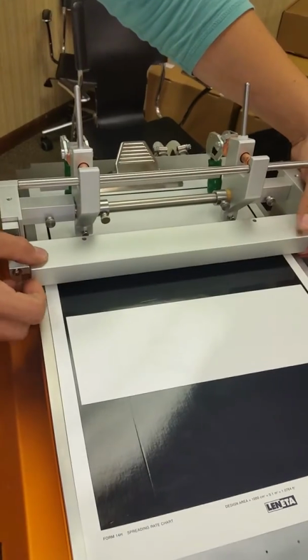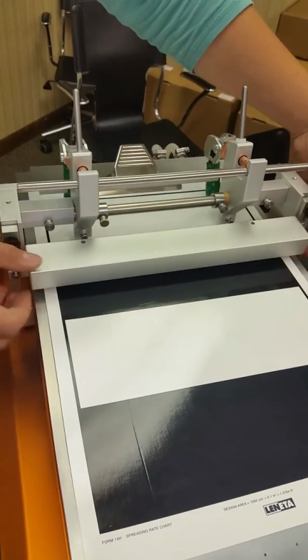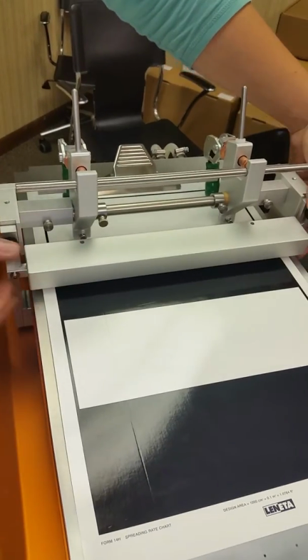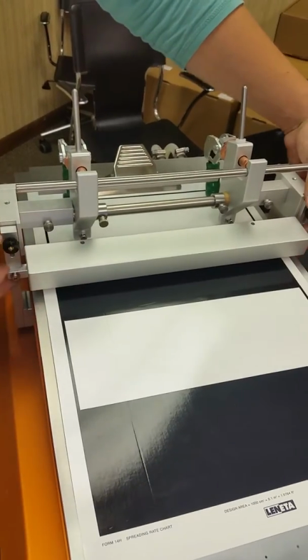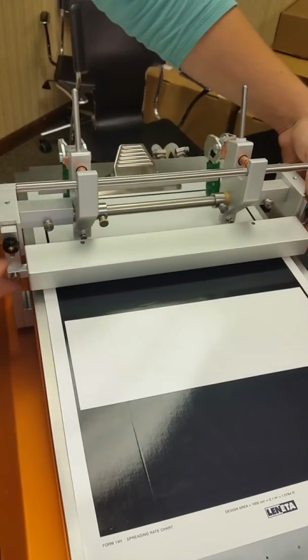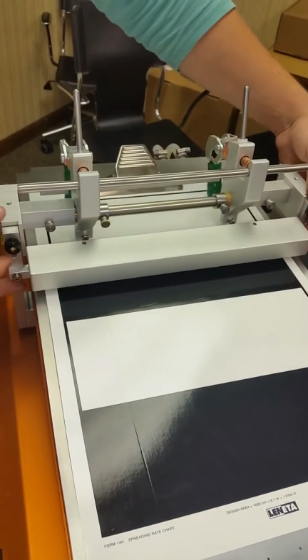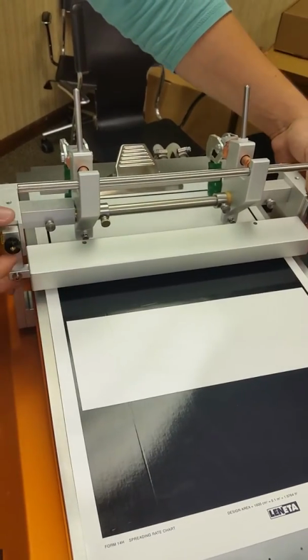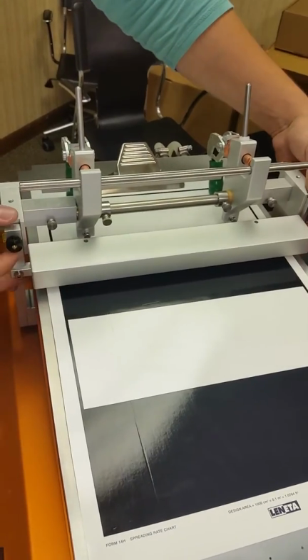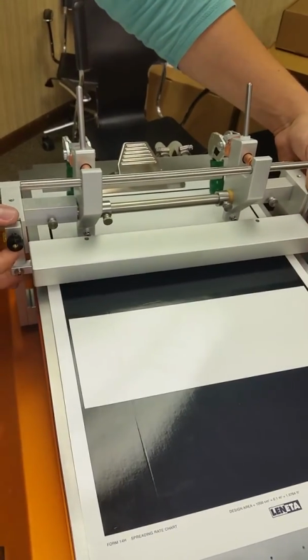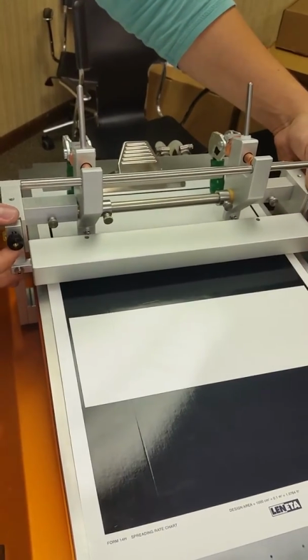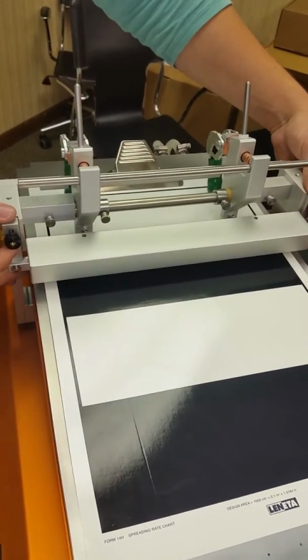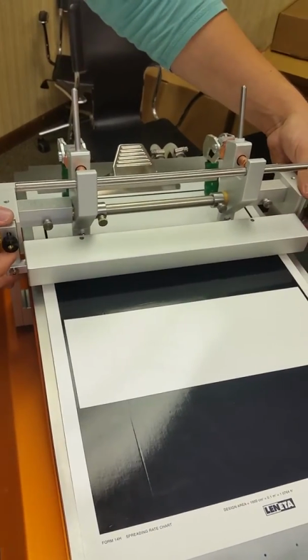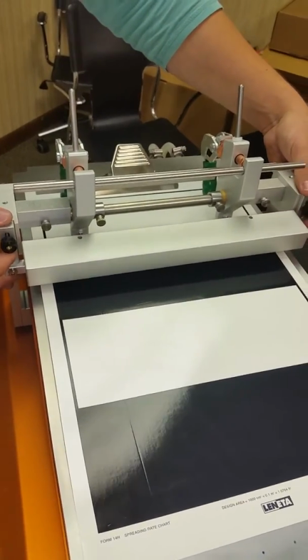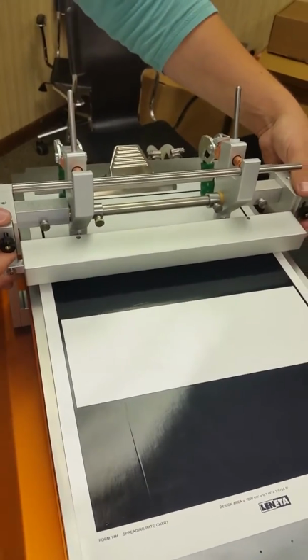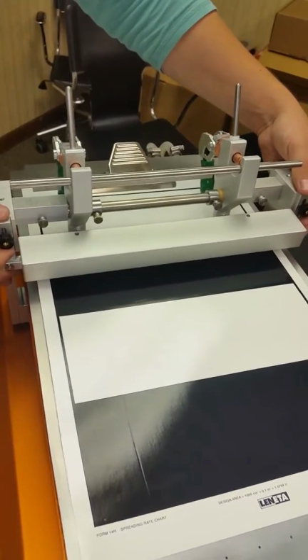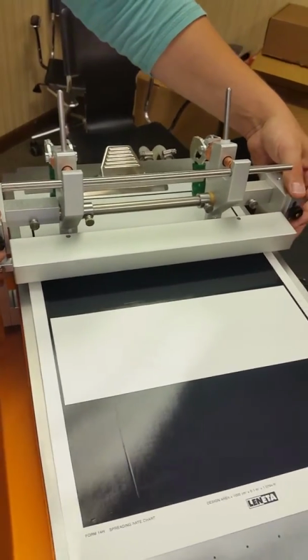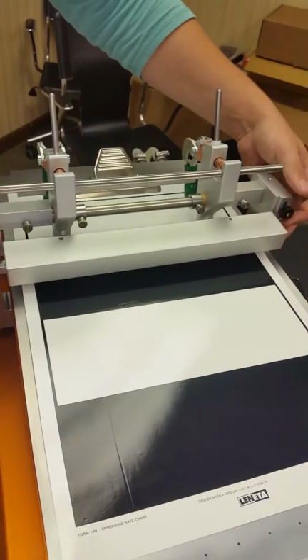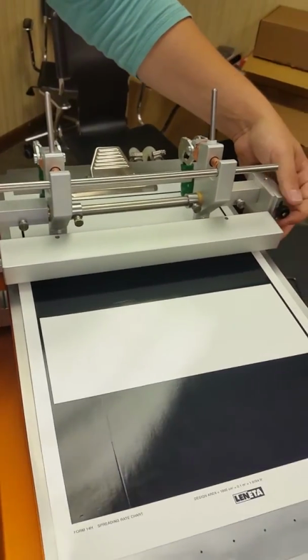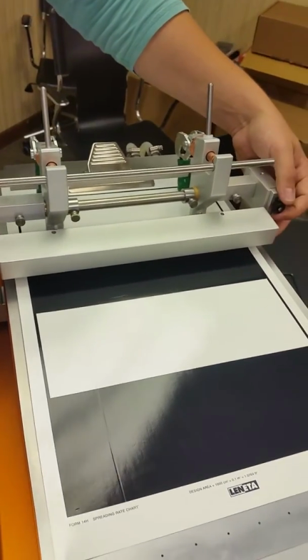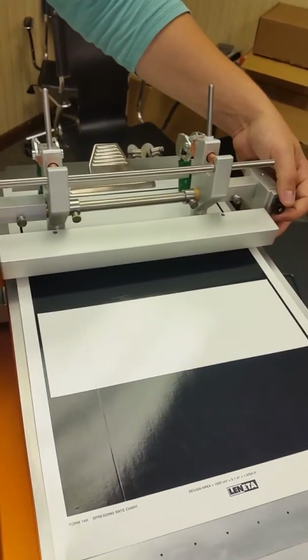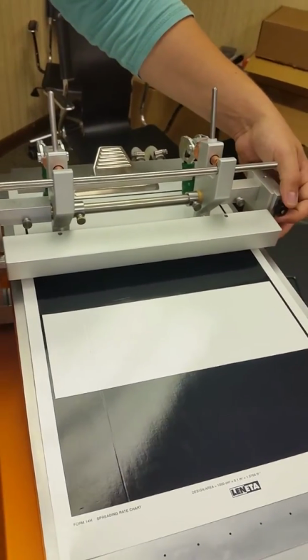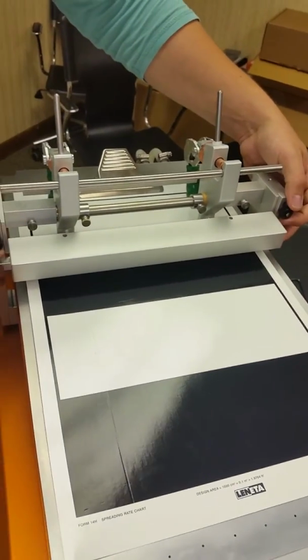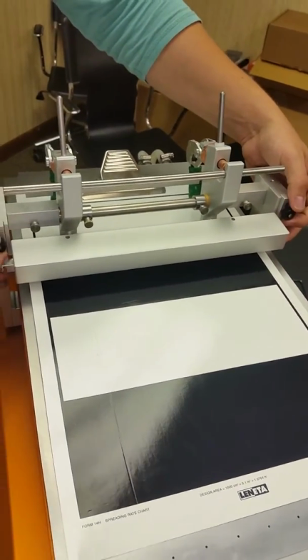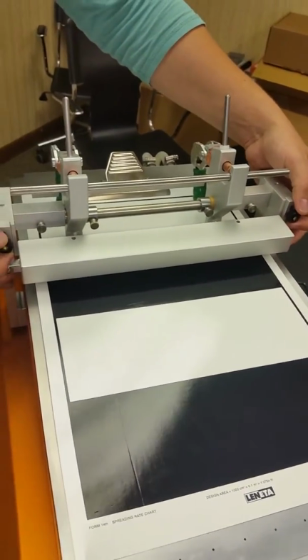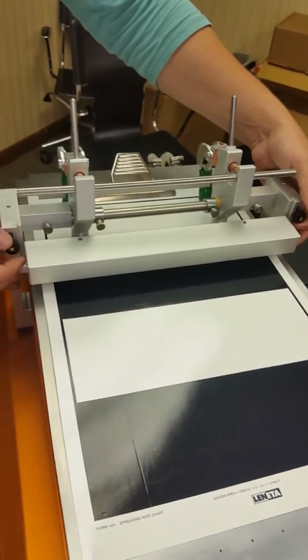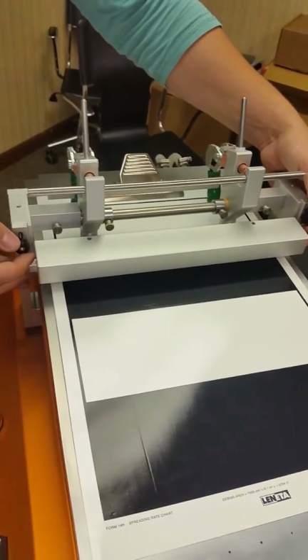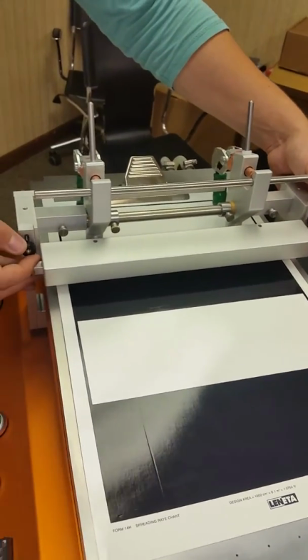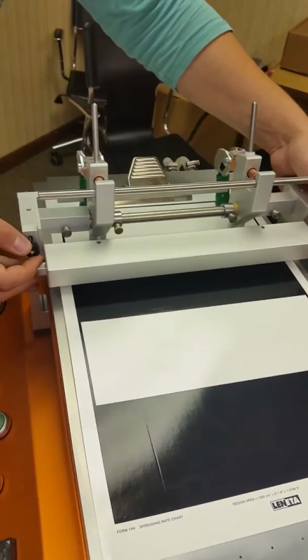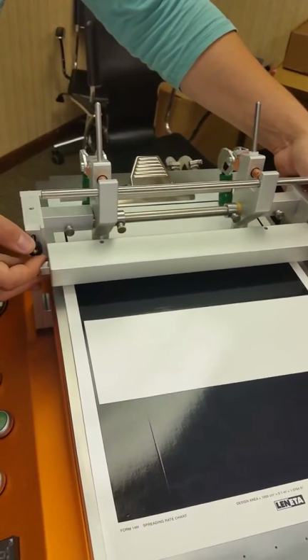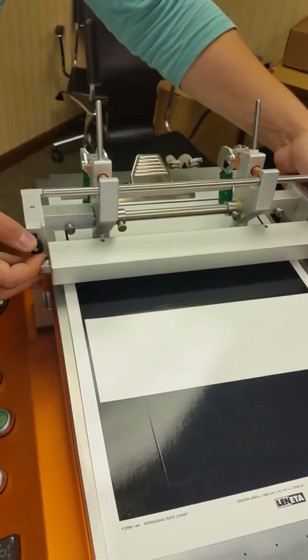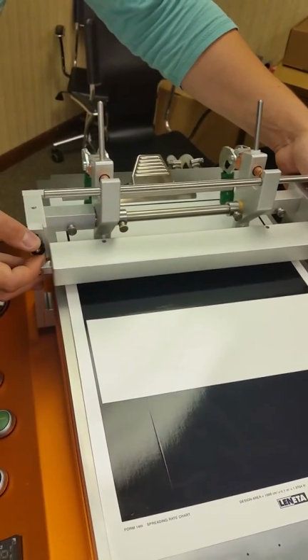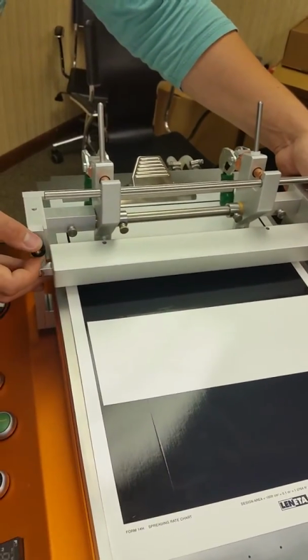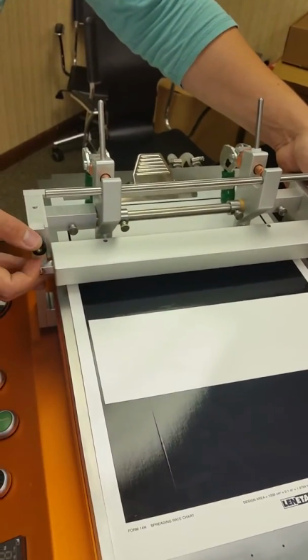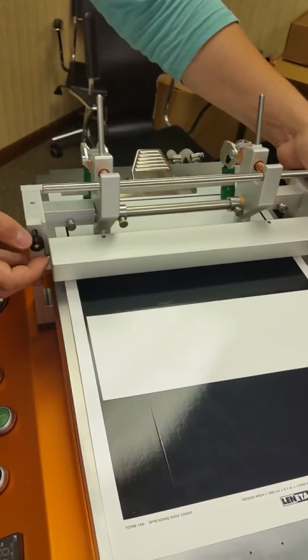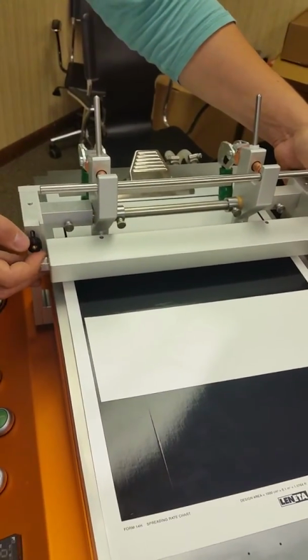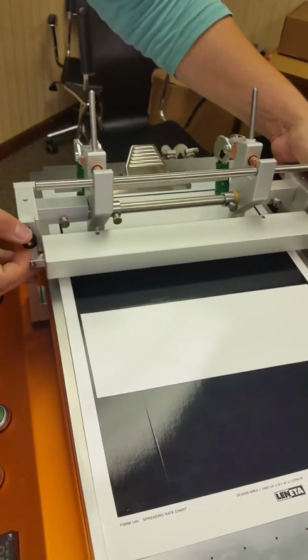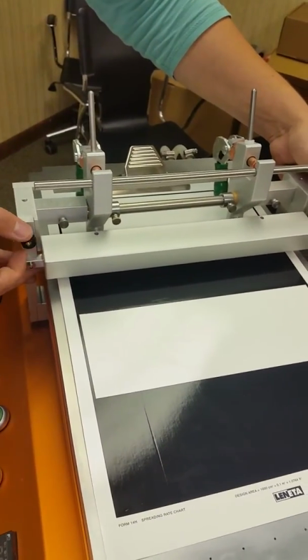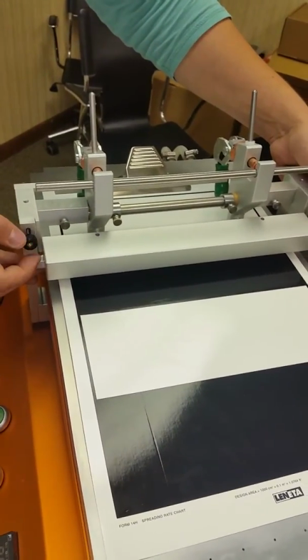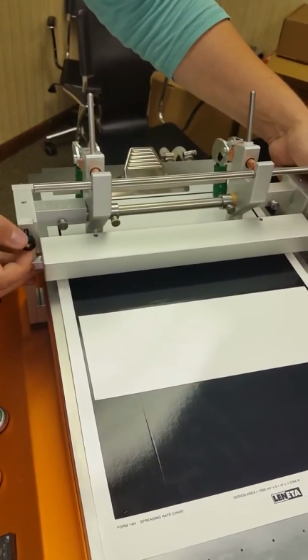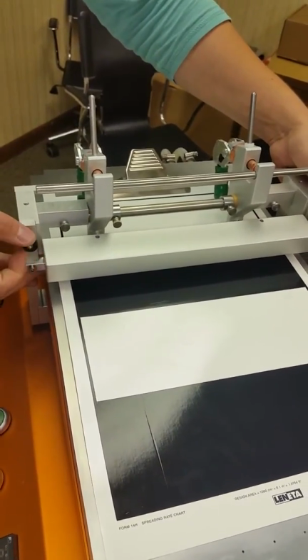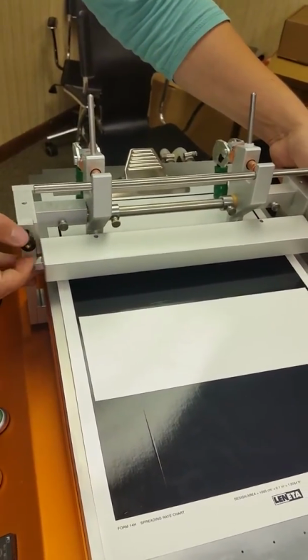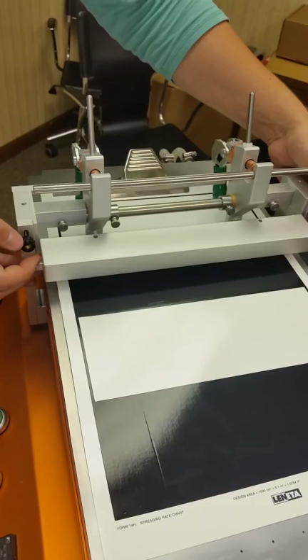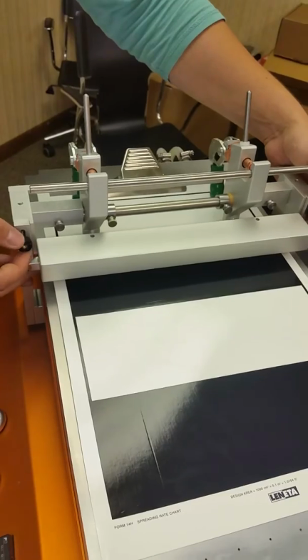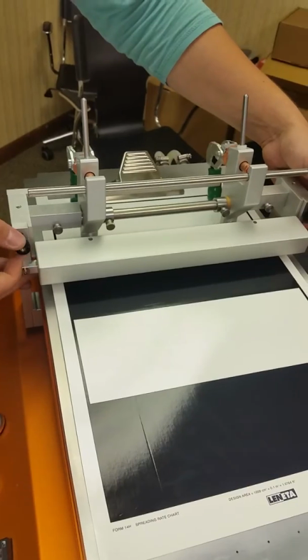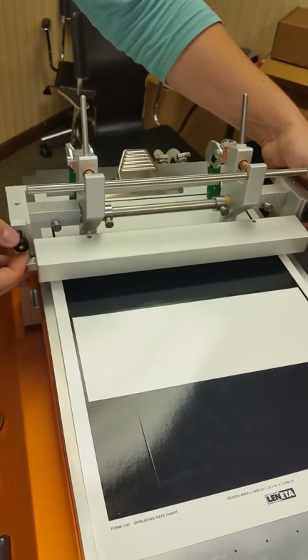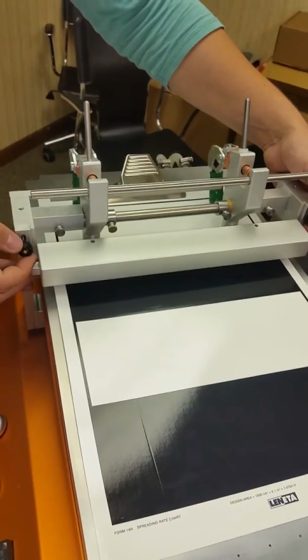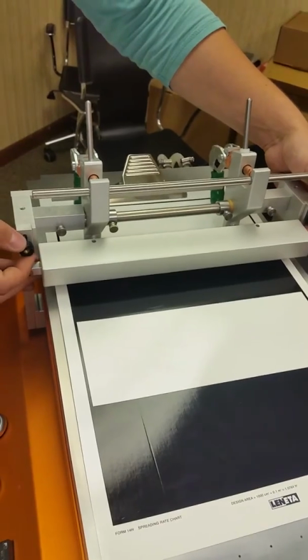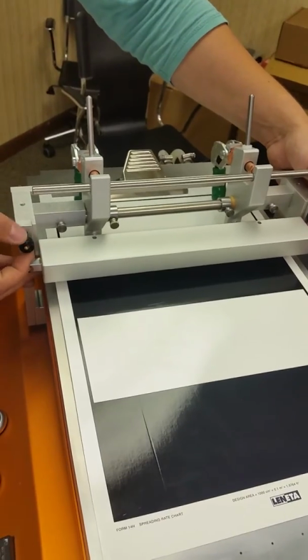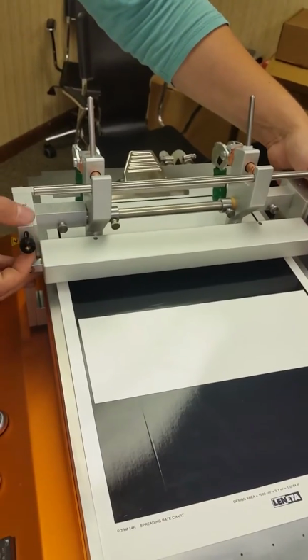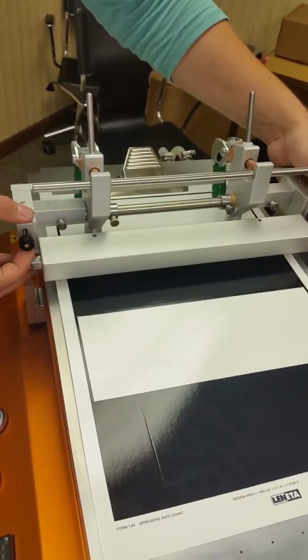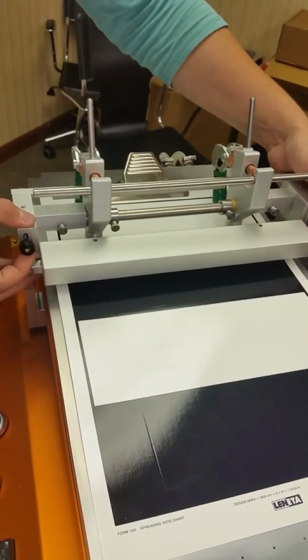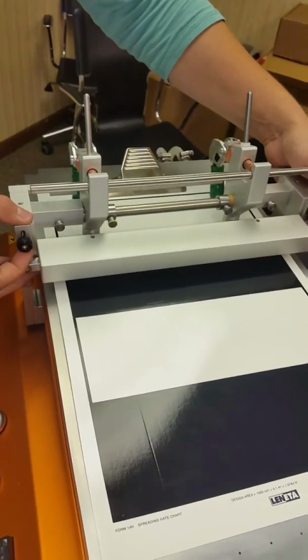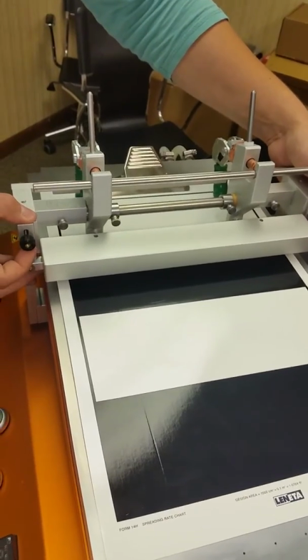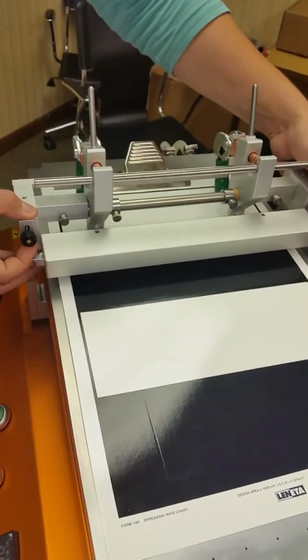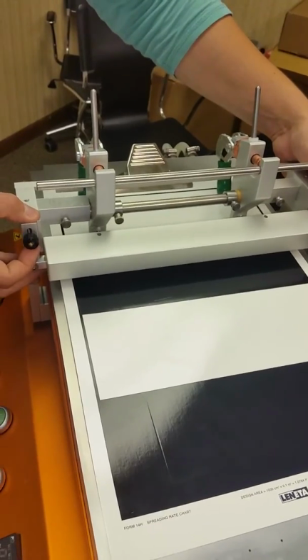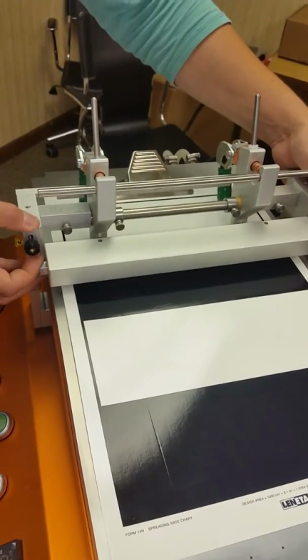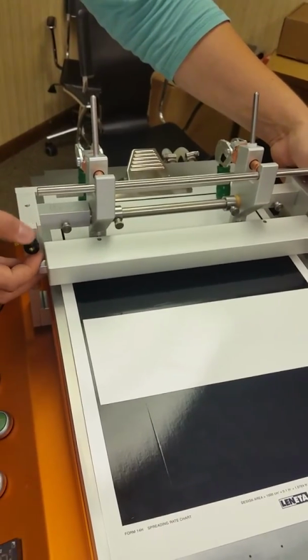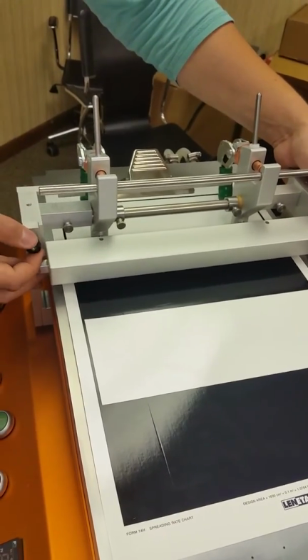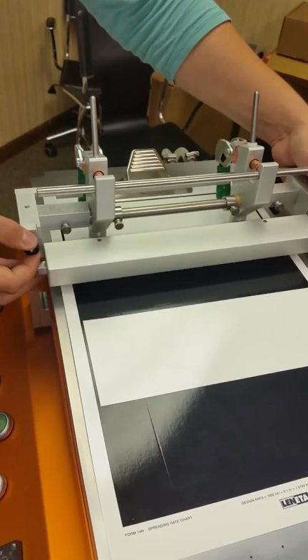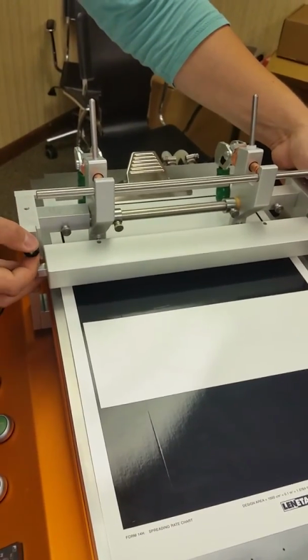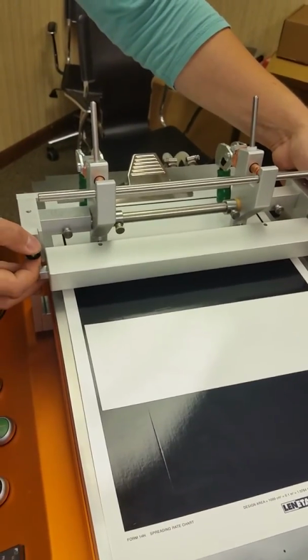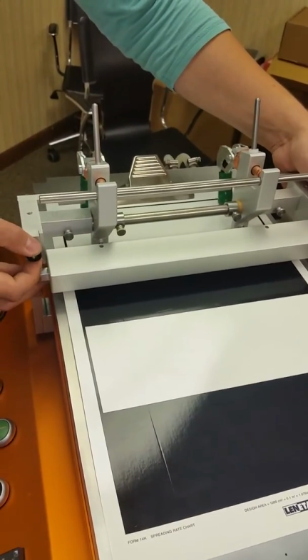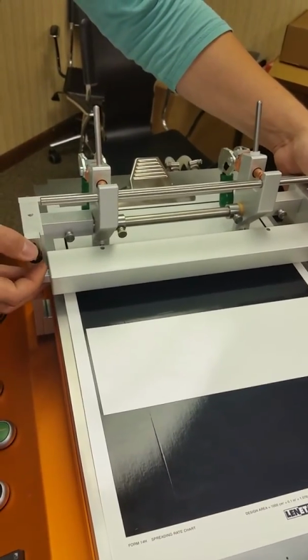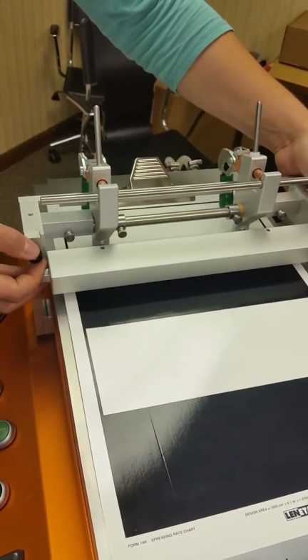On the side, you have two adjustment screws so you can lift the bar up and down as you choose.